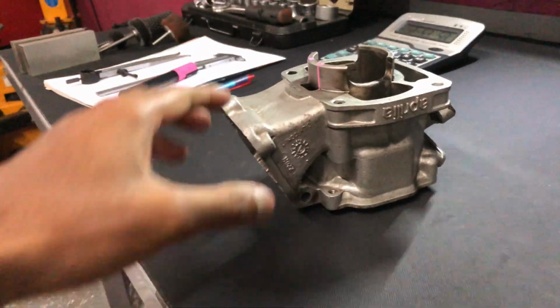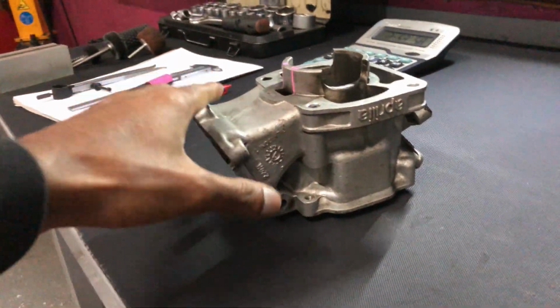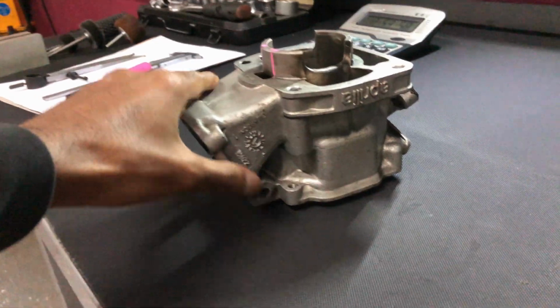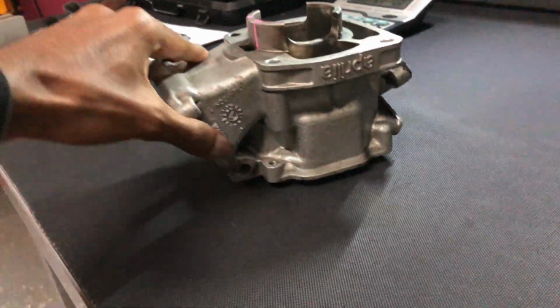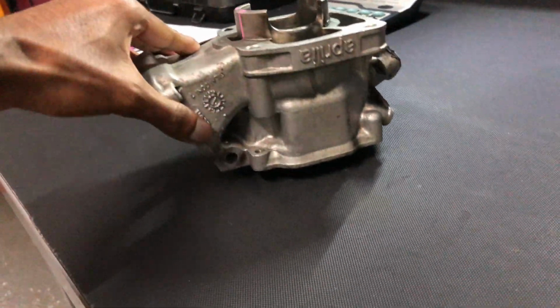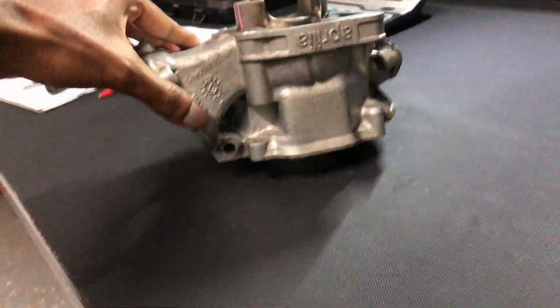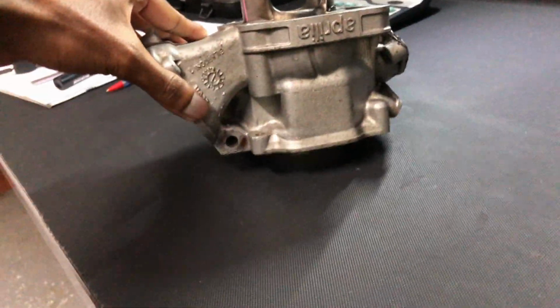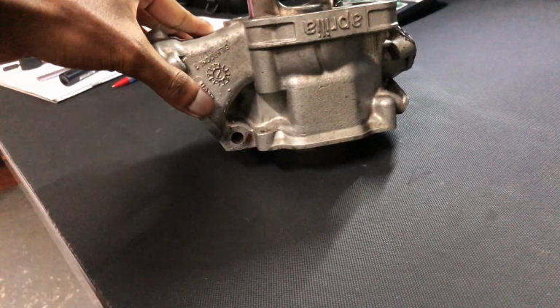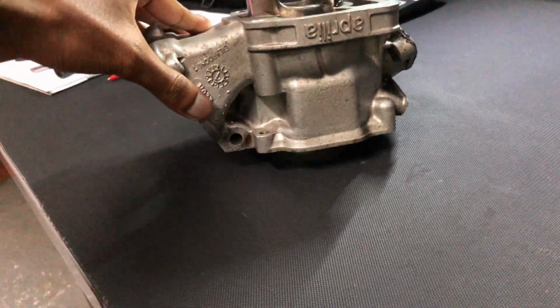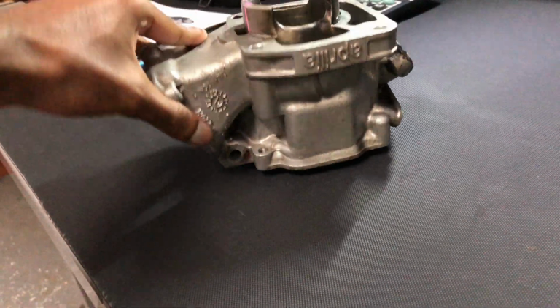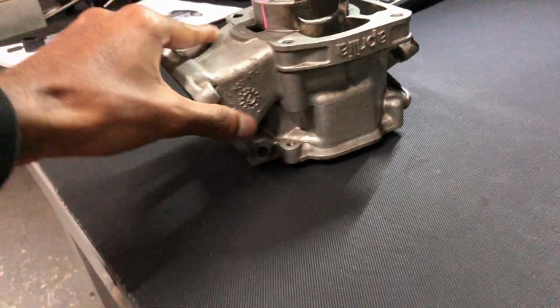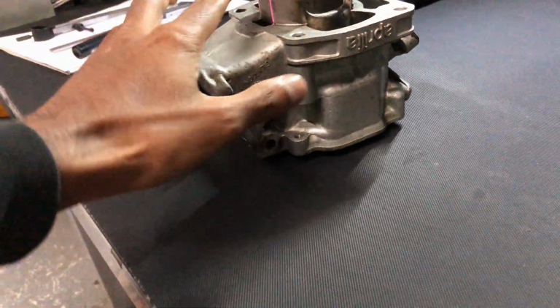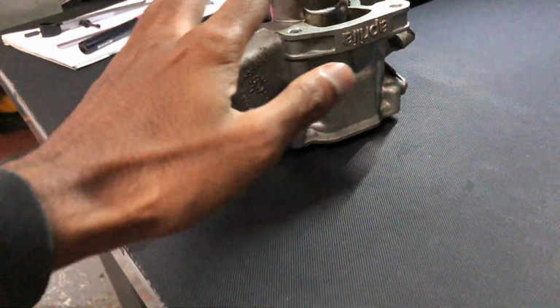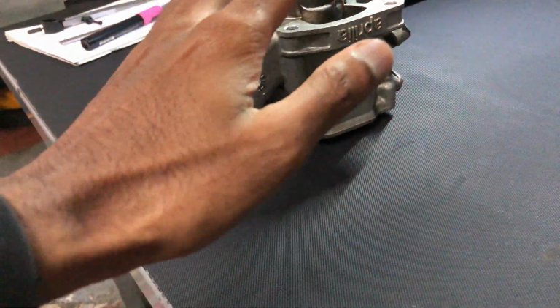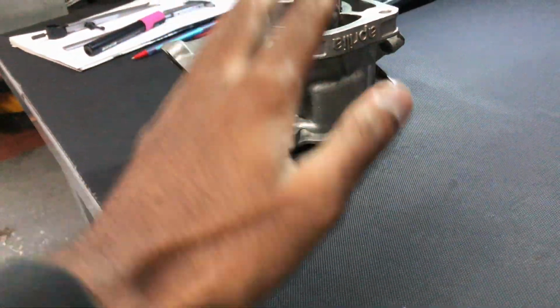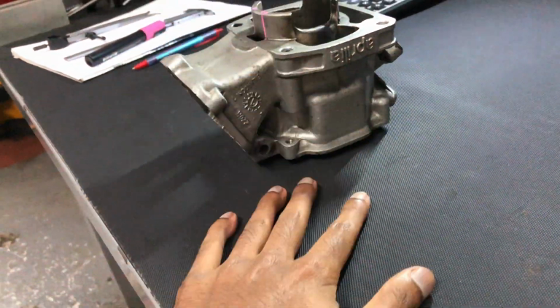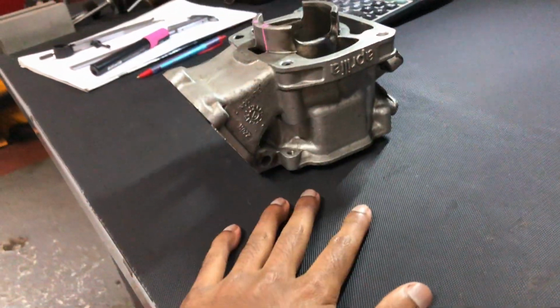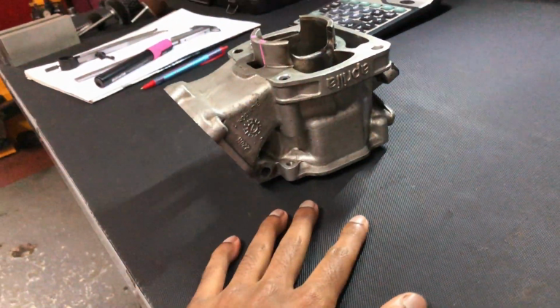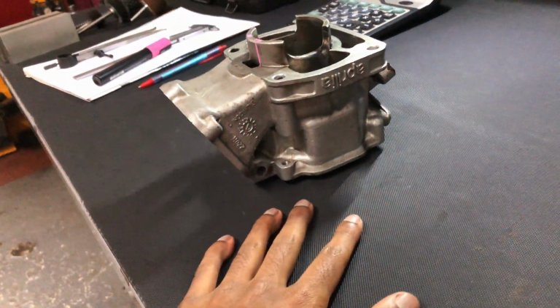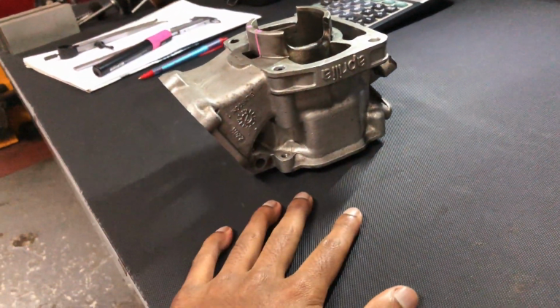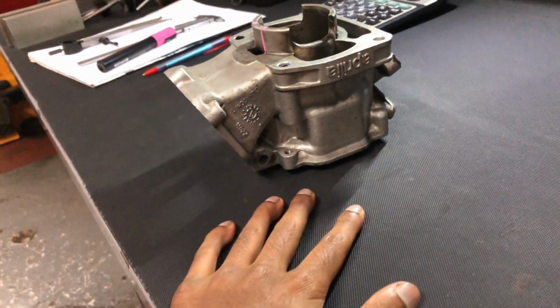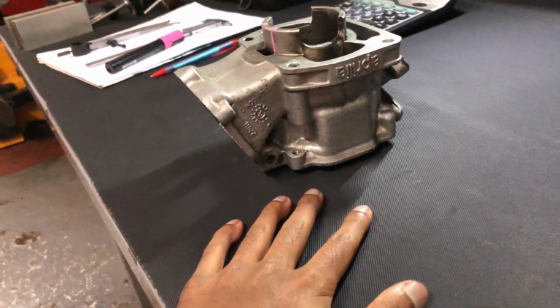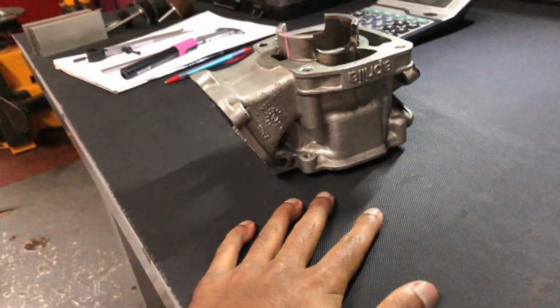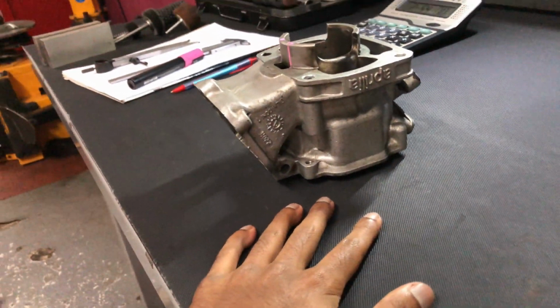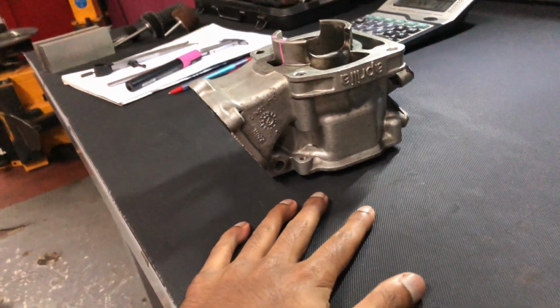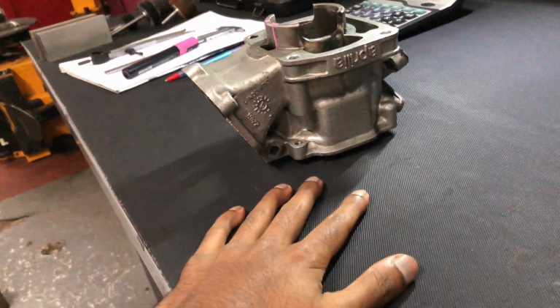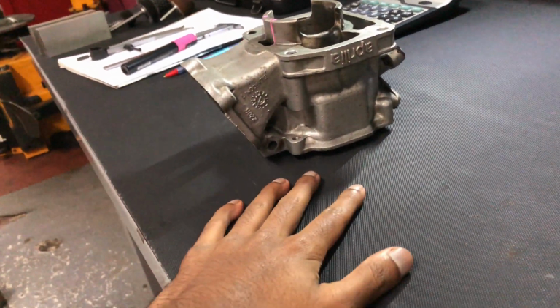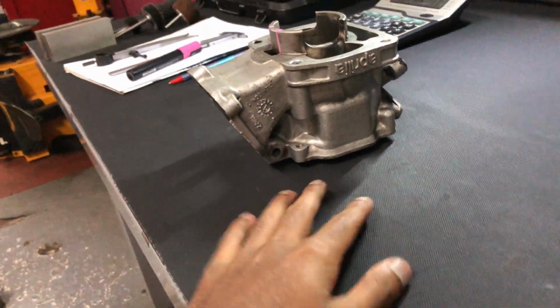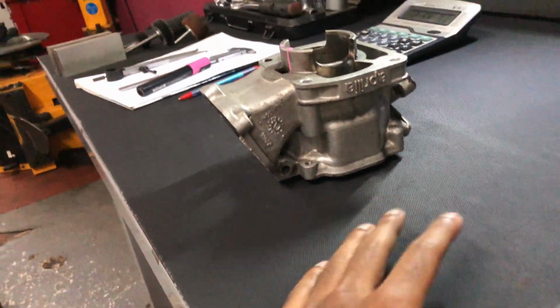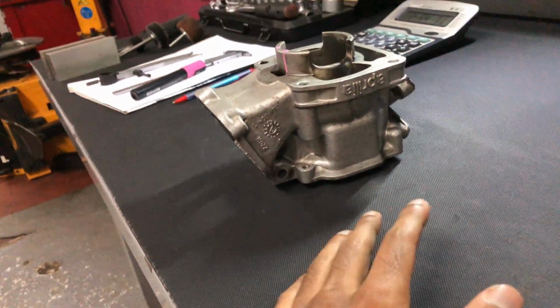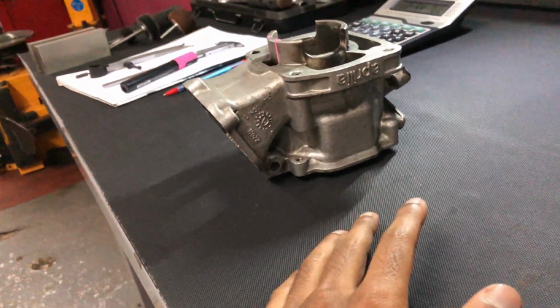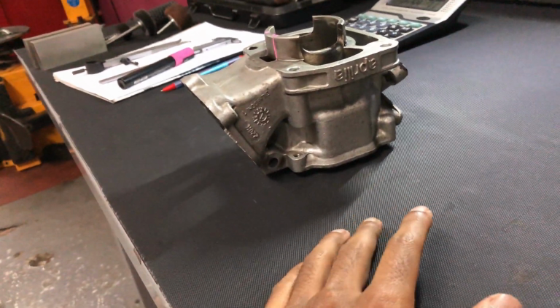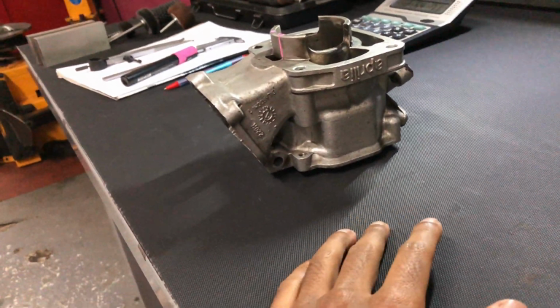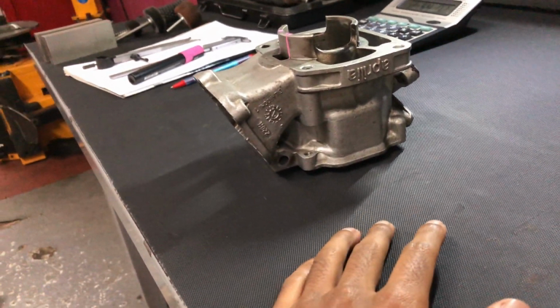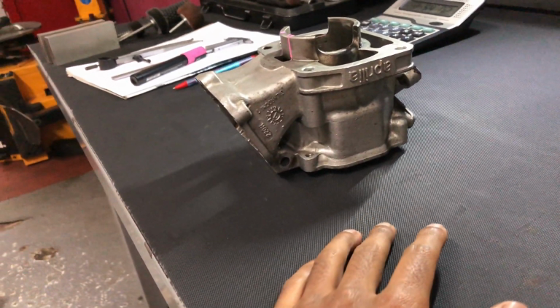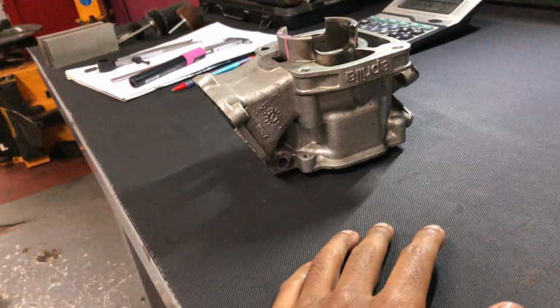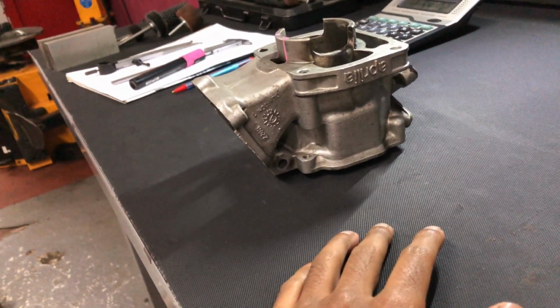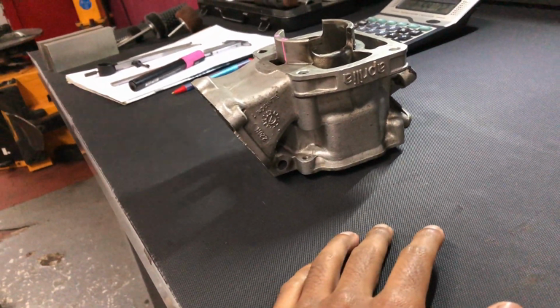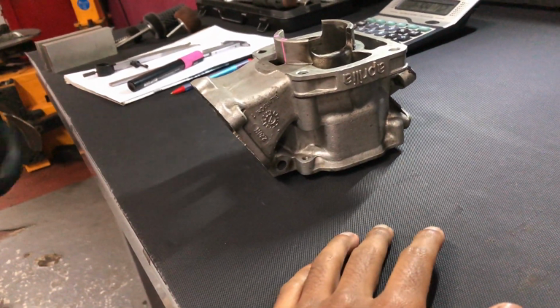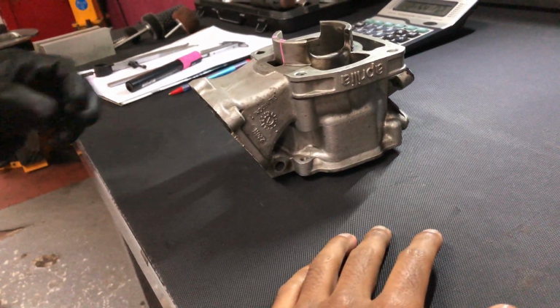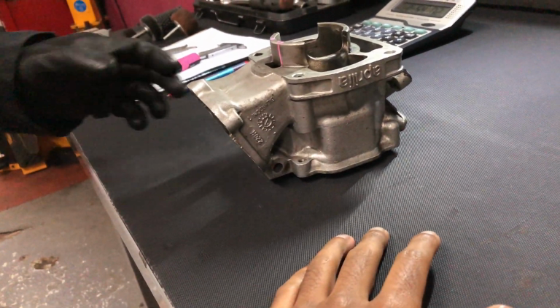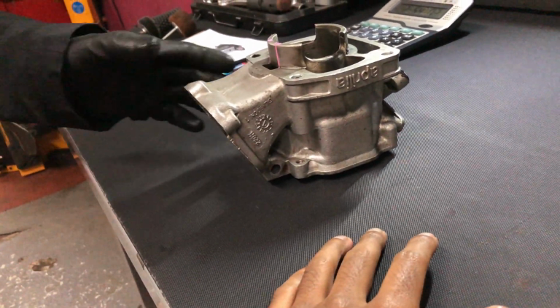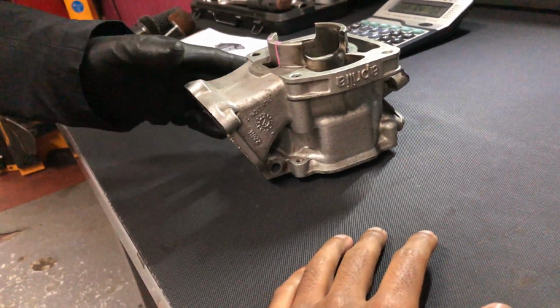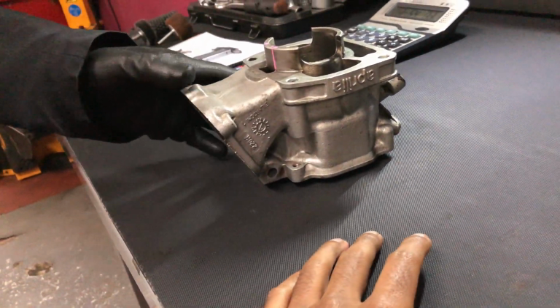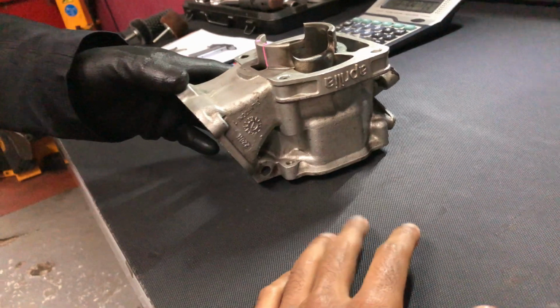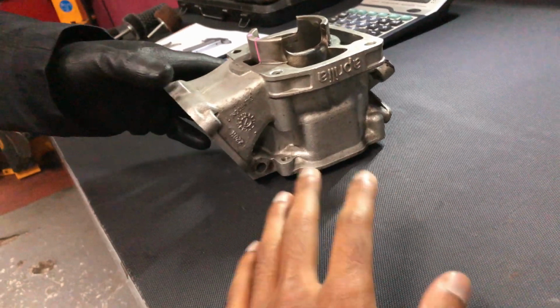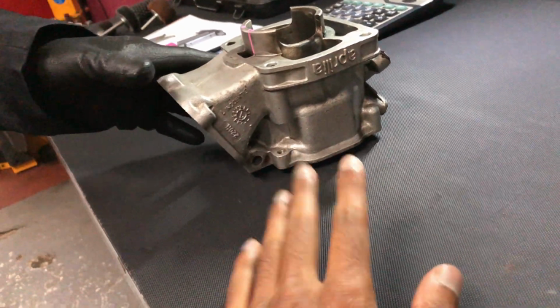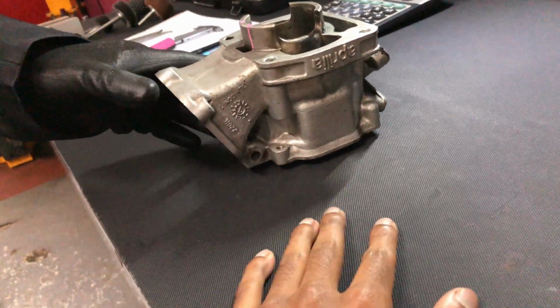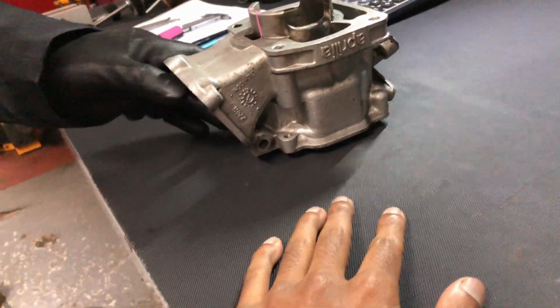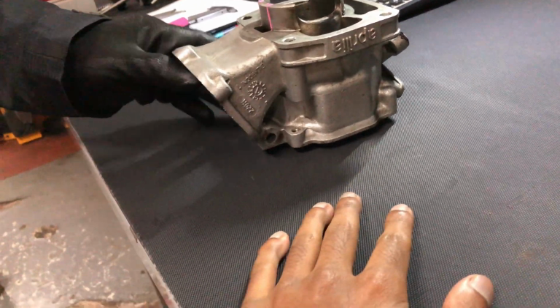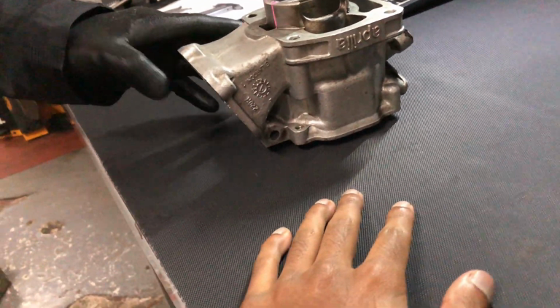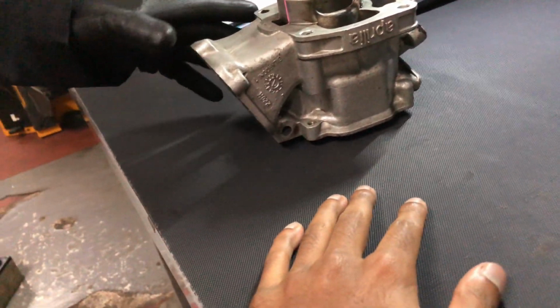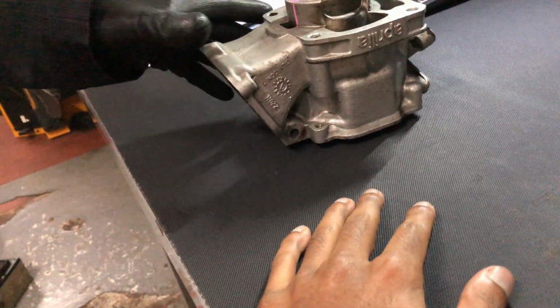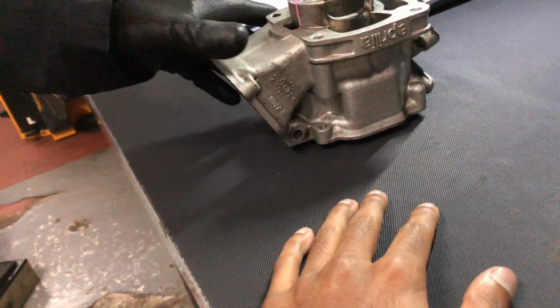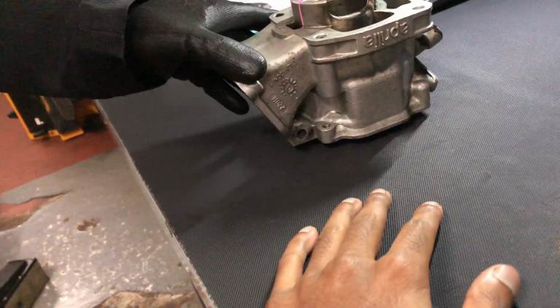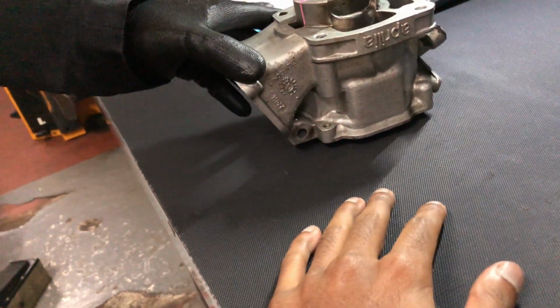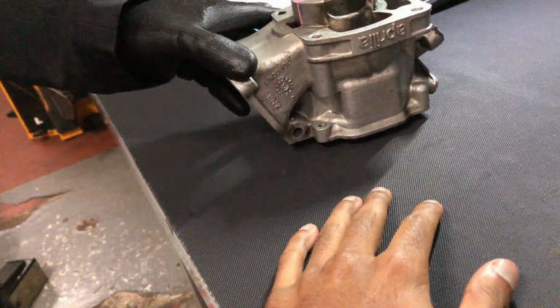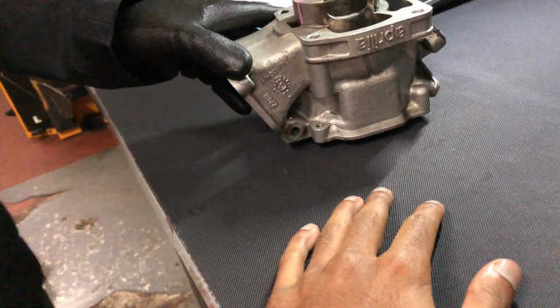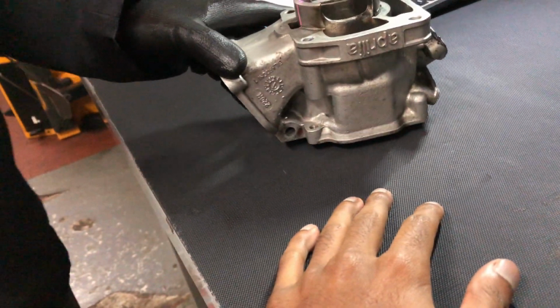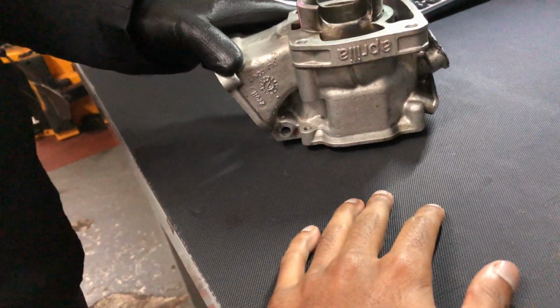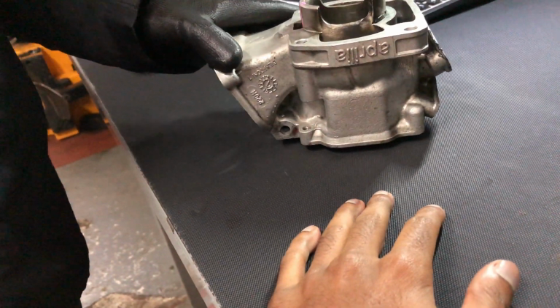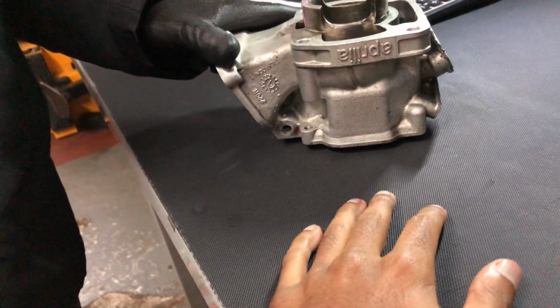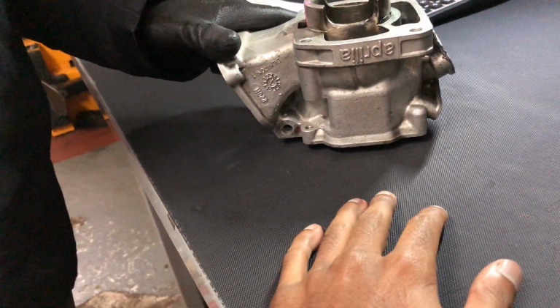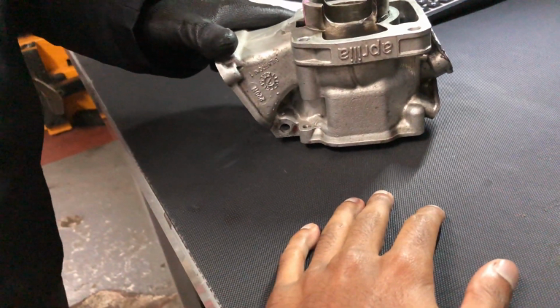We're probably ready to work the cylinder now. Should we get the precision Dremel tool? Let's go.